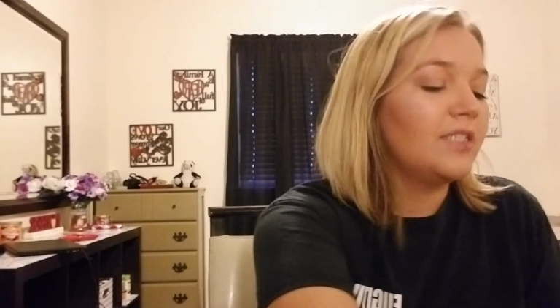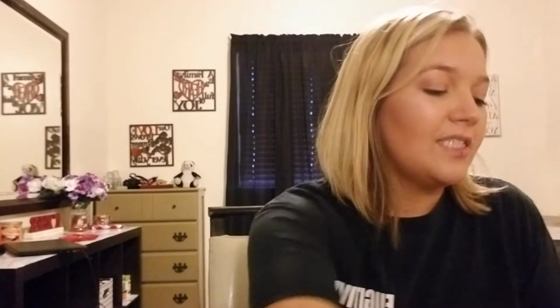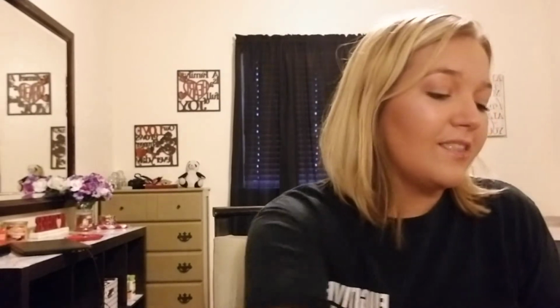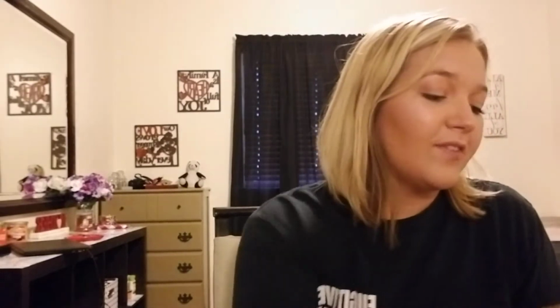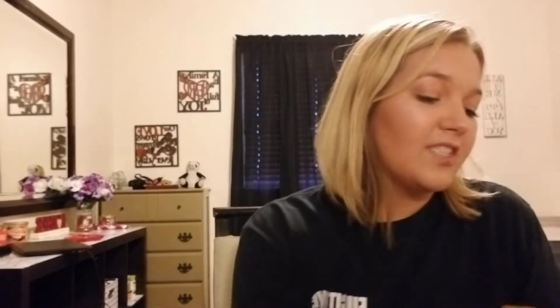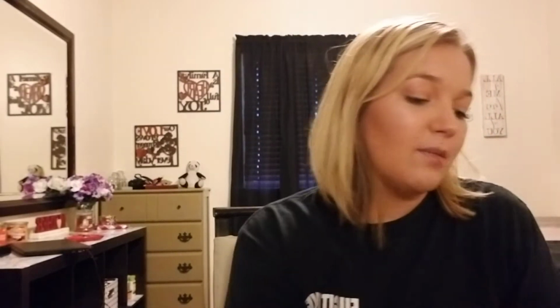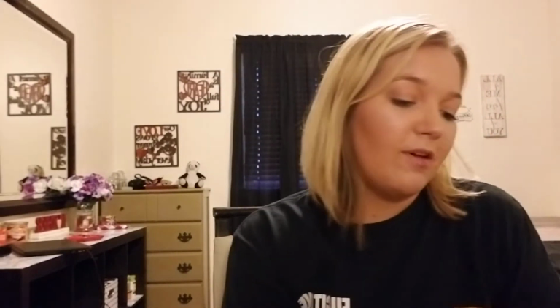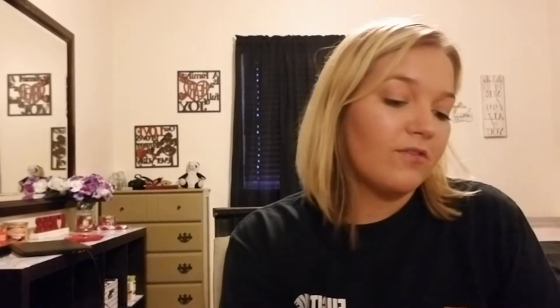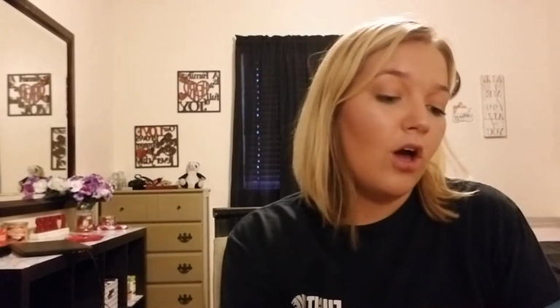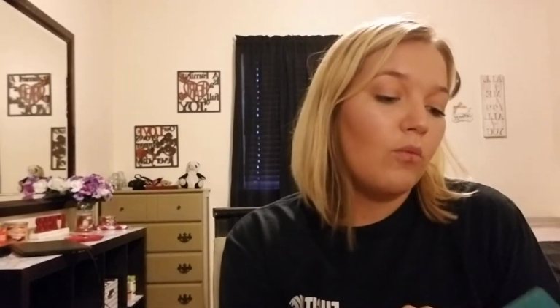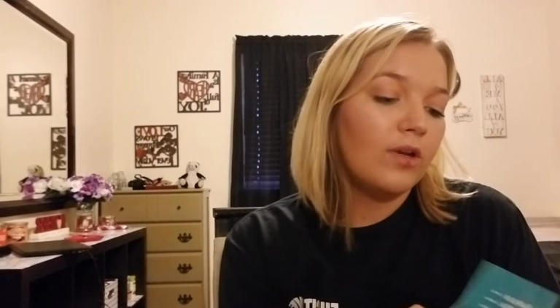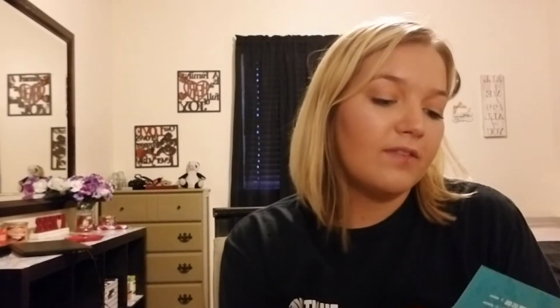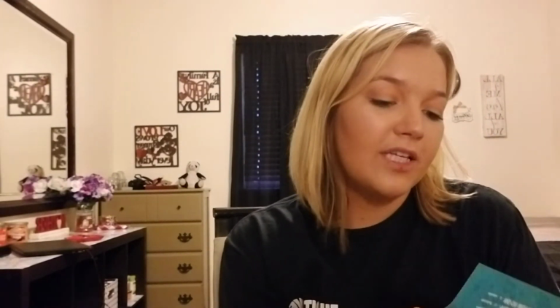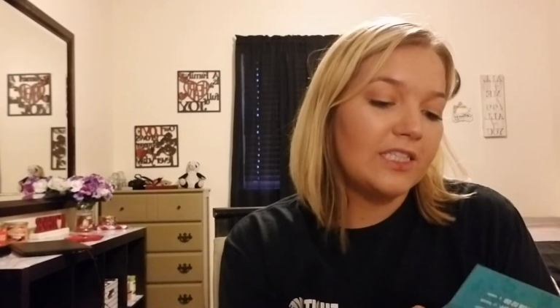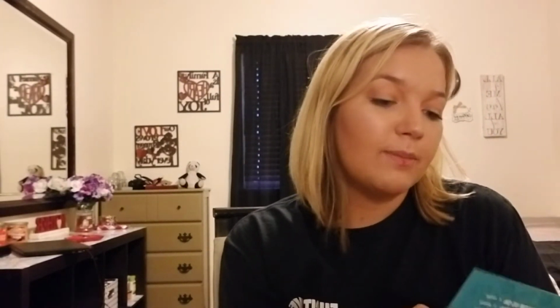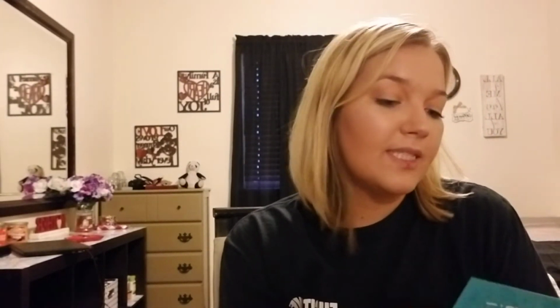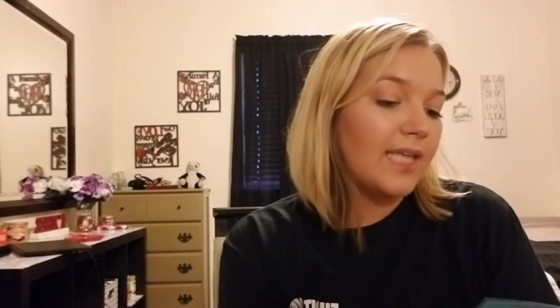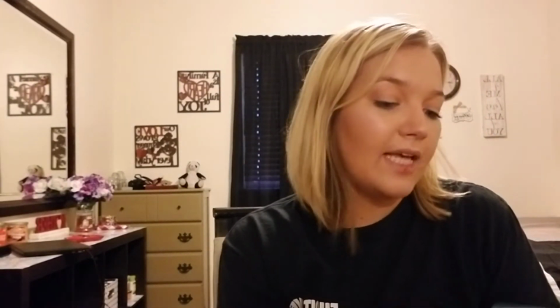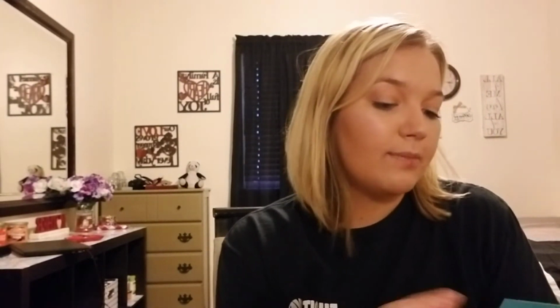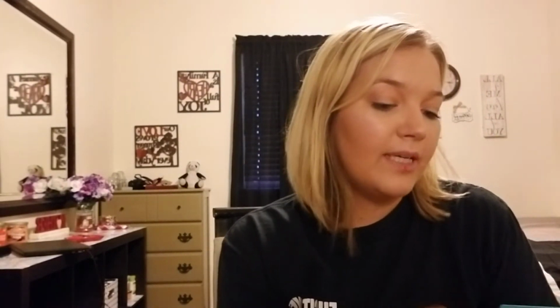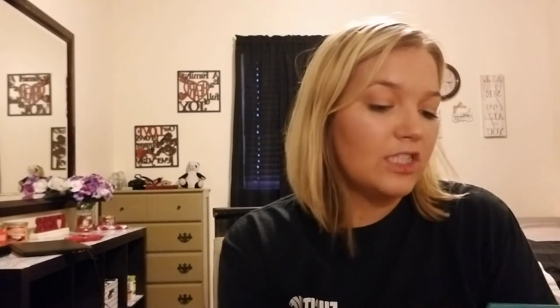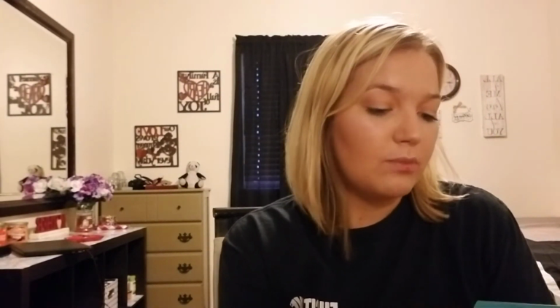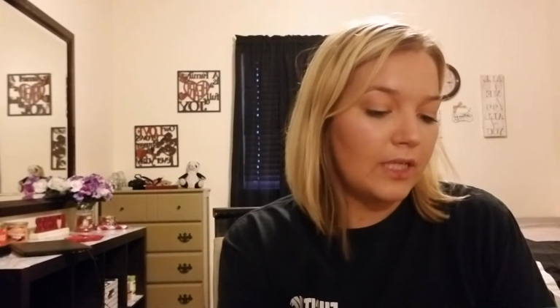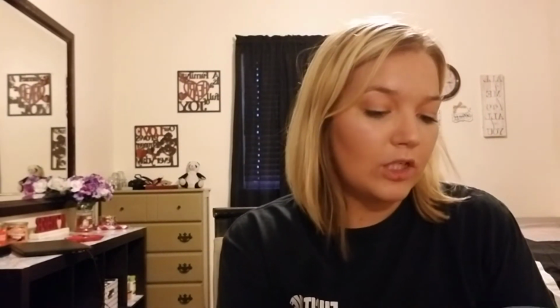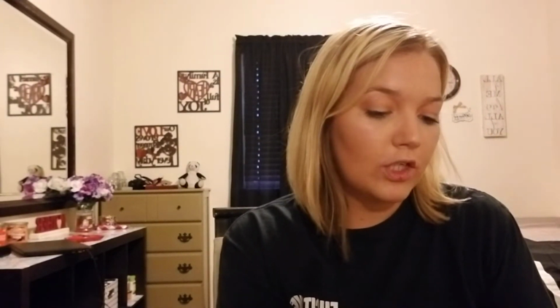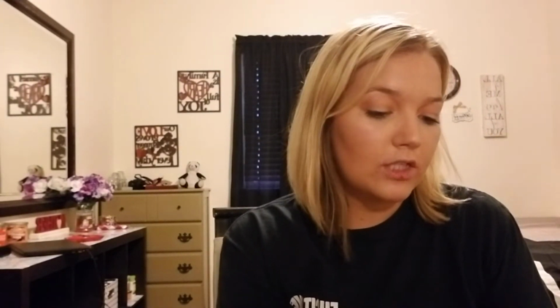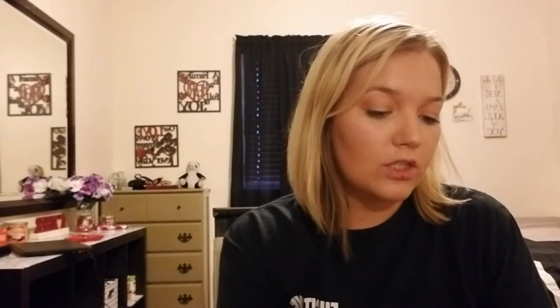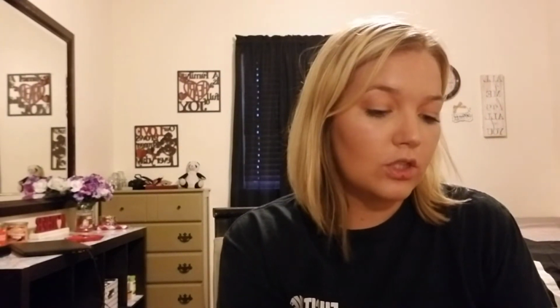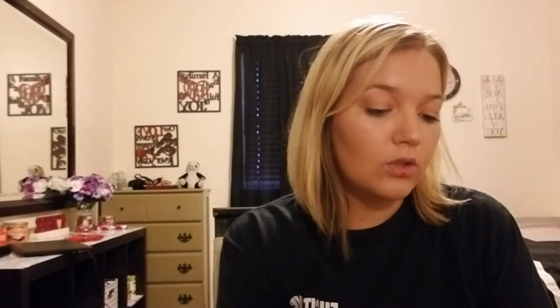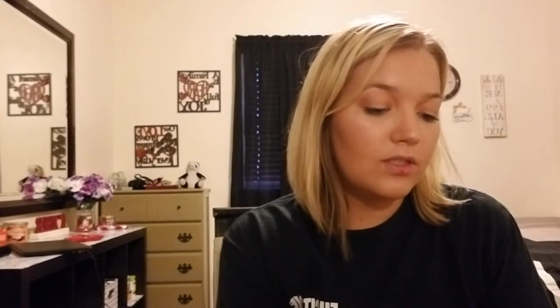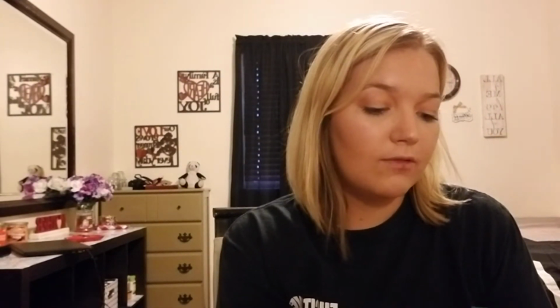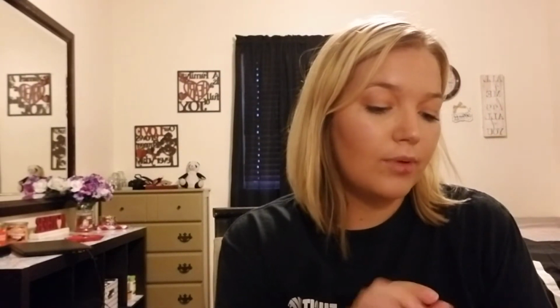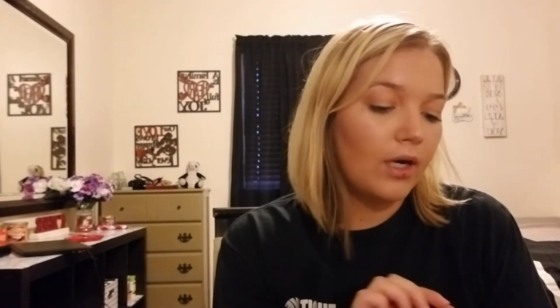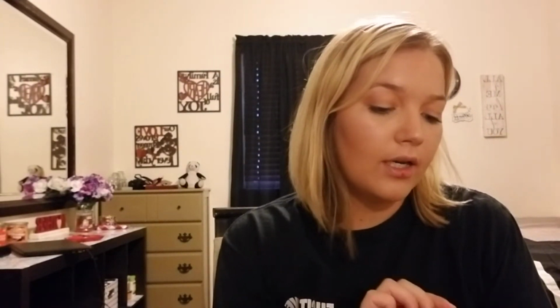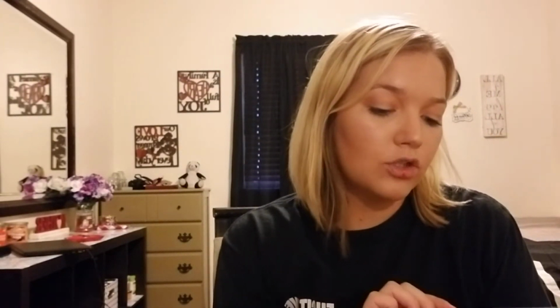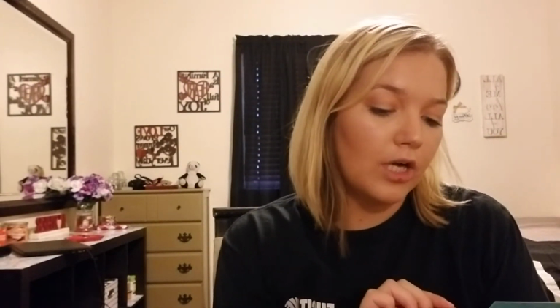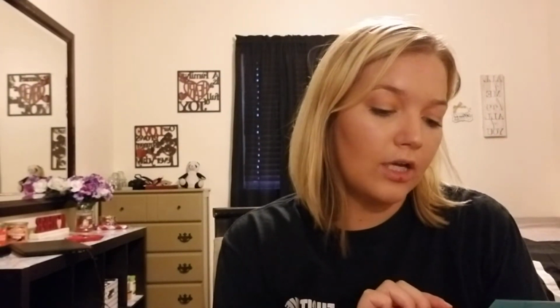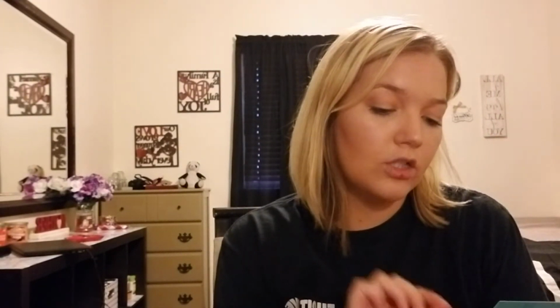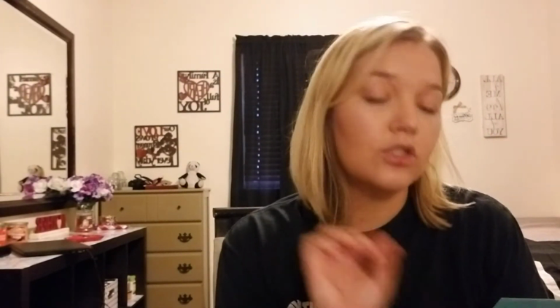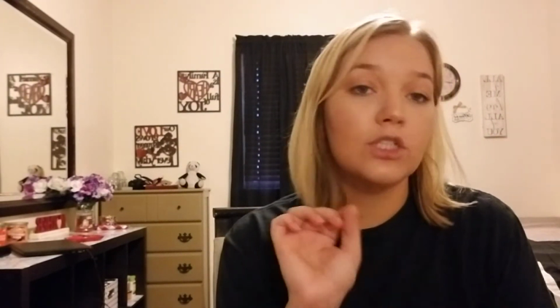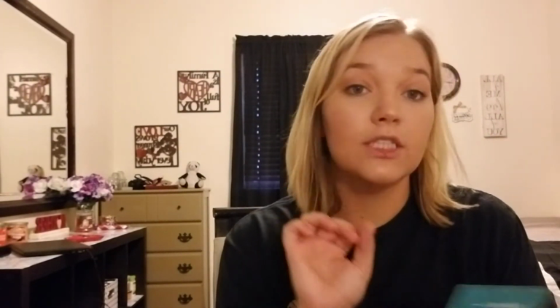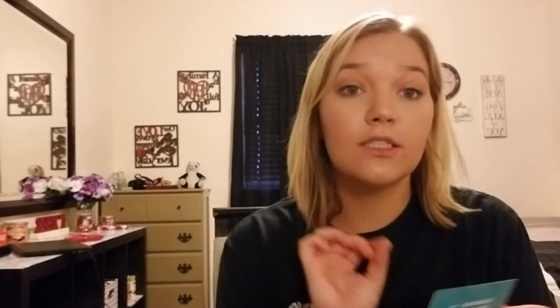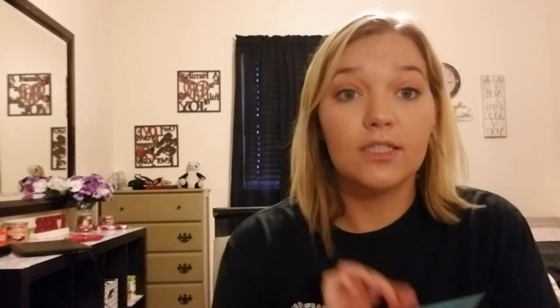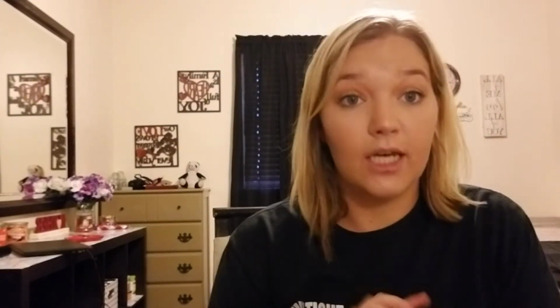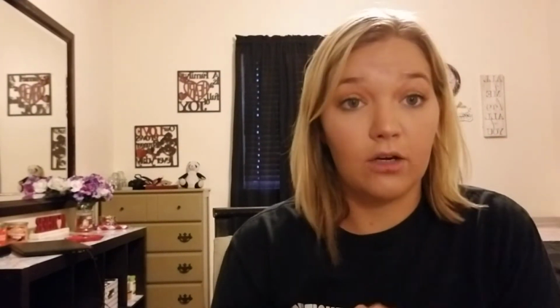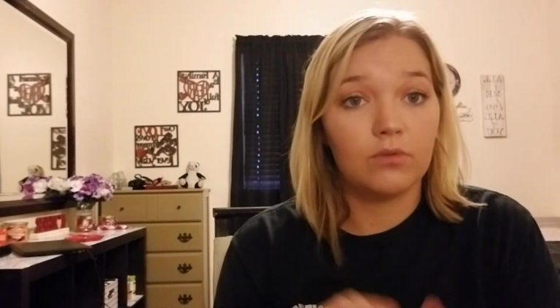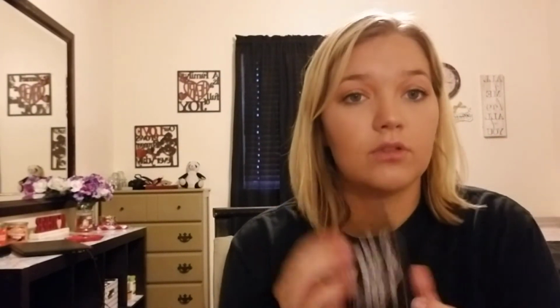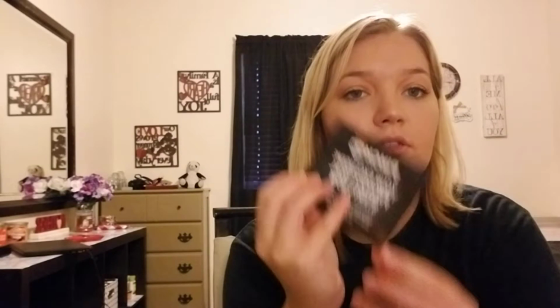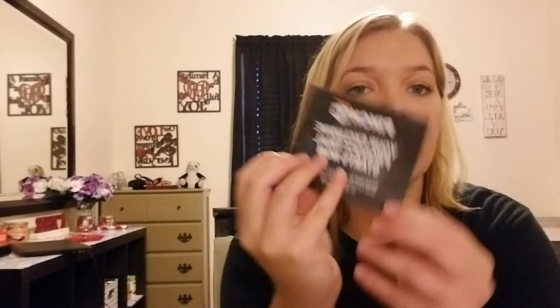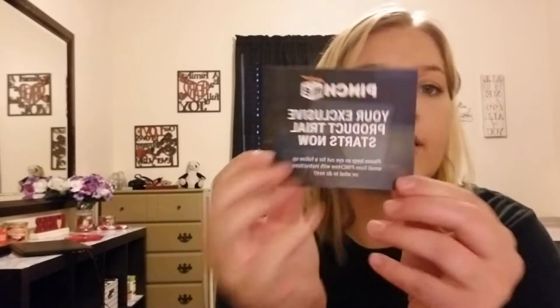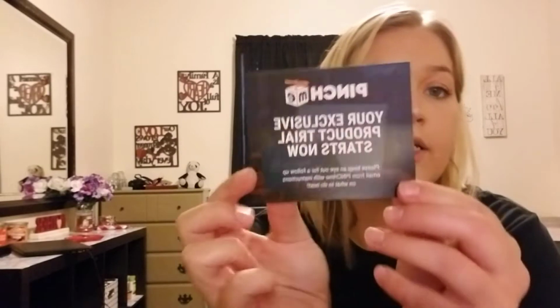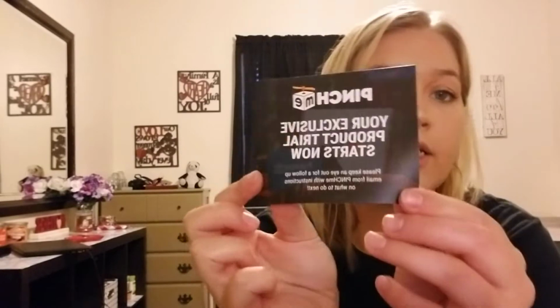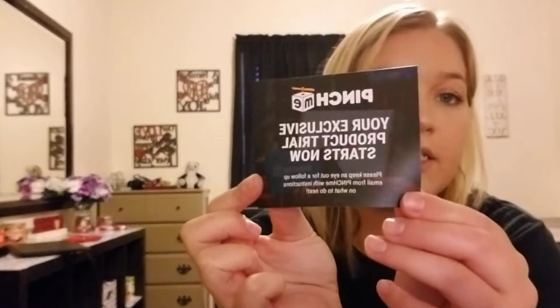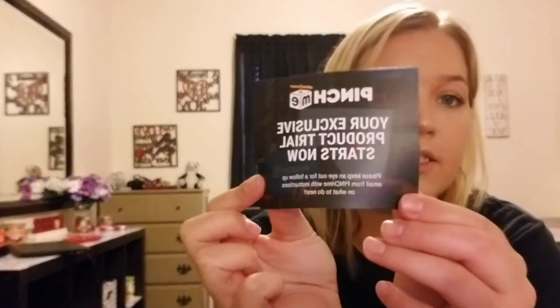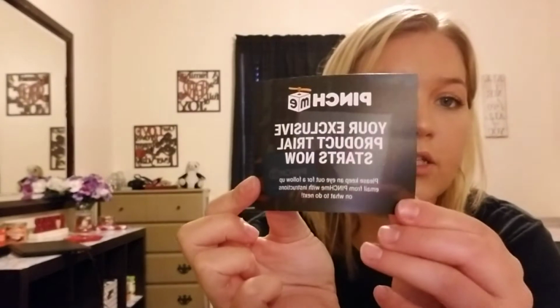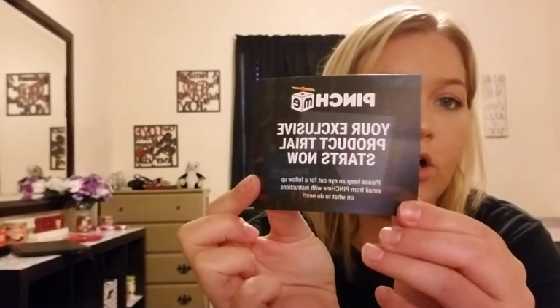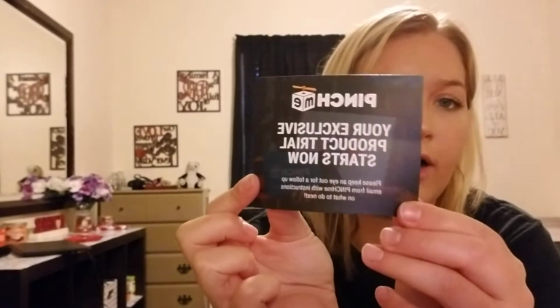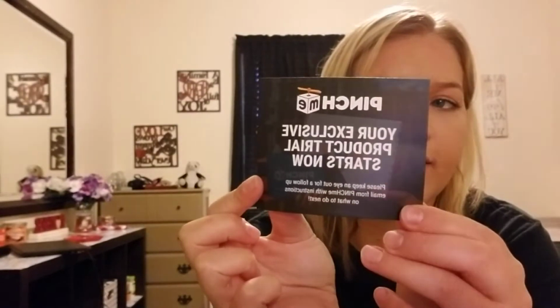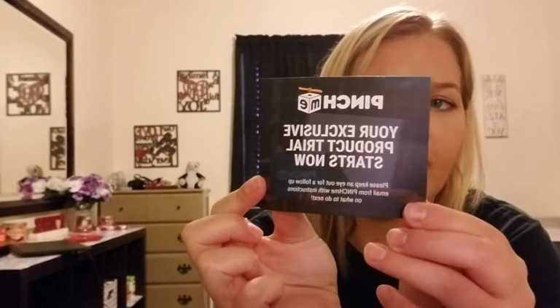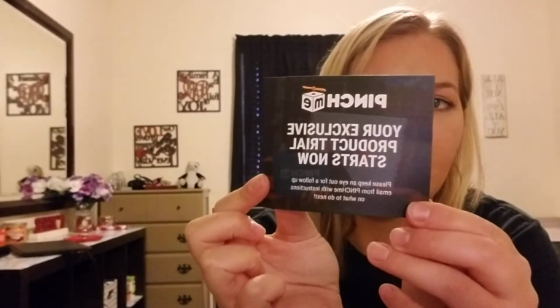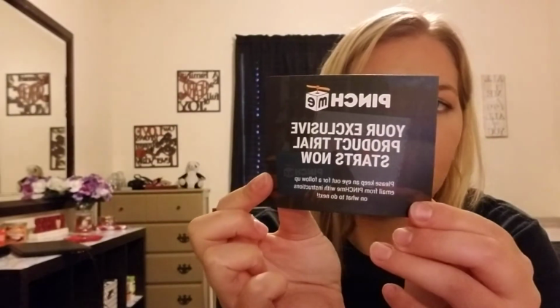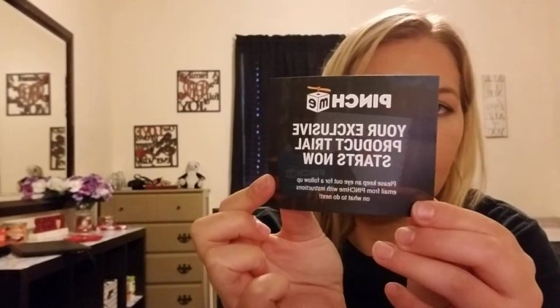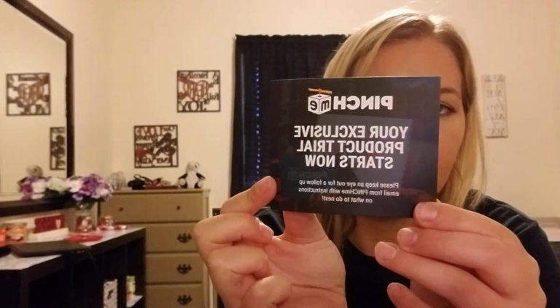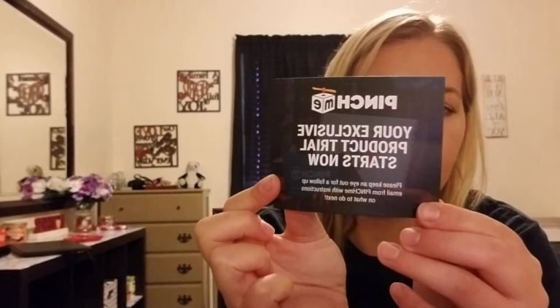This is the first time I've gotten one of these. It says, "Pinch Me, your exclusive product trial starts now." Here is the card that came in it.